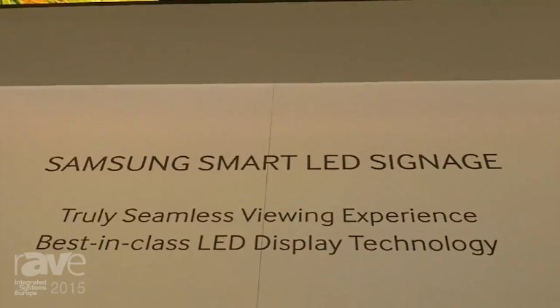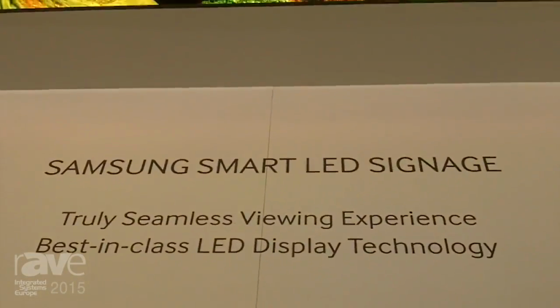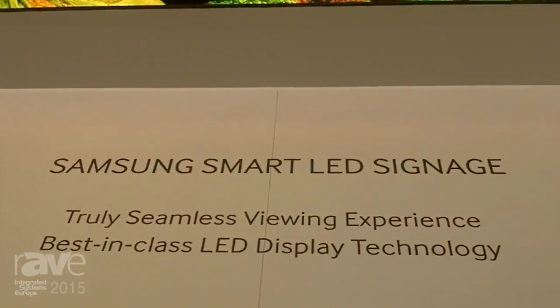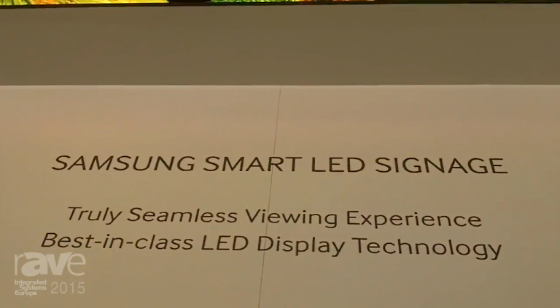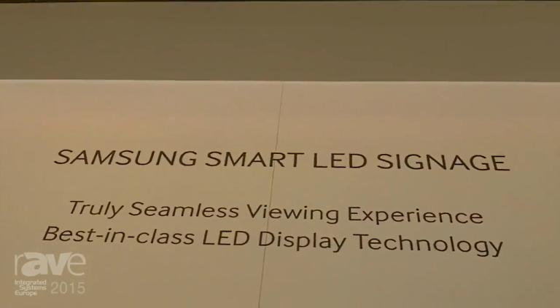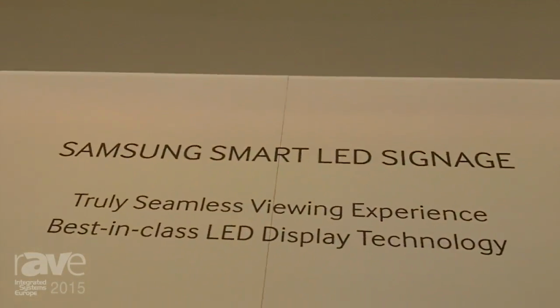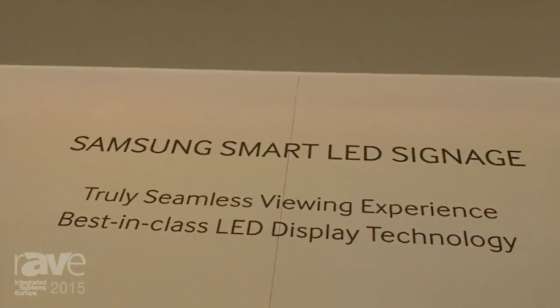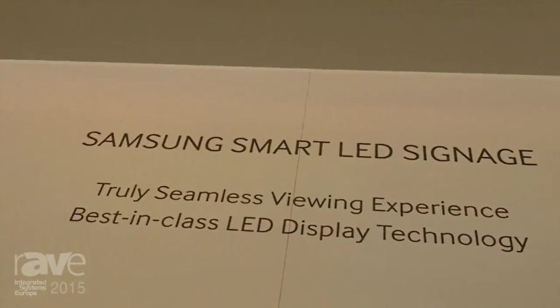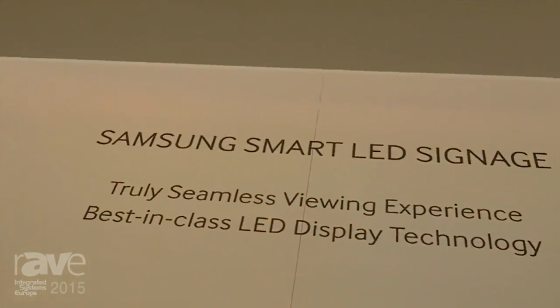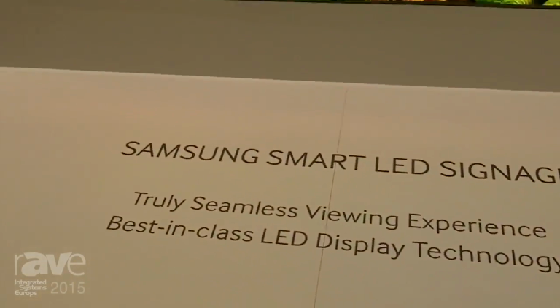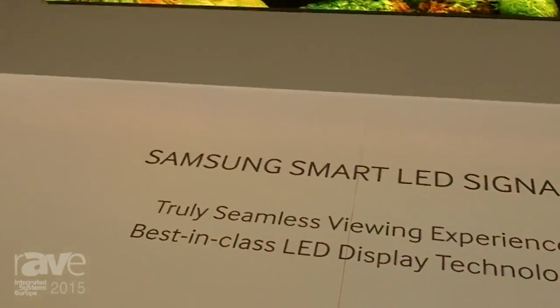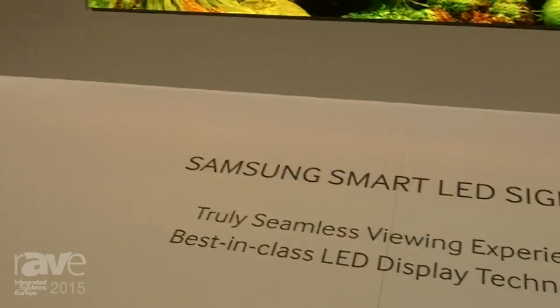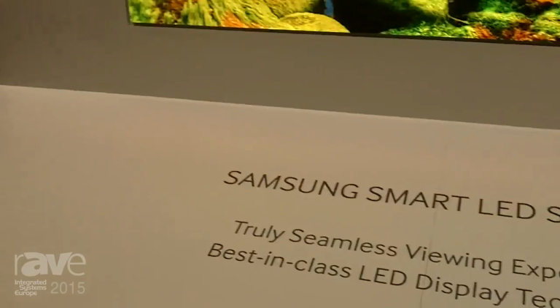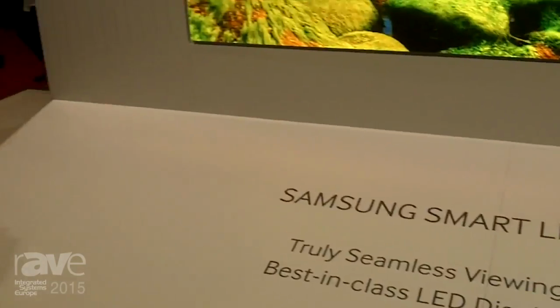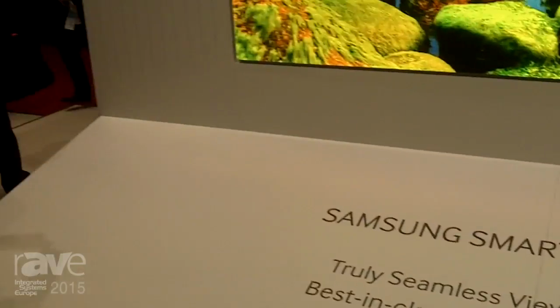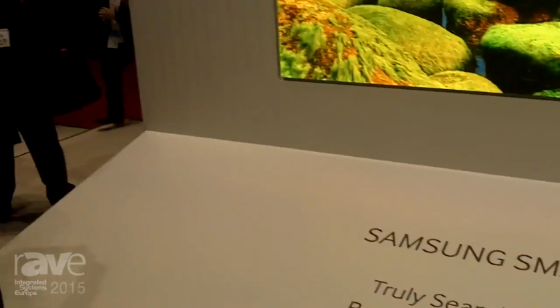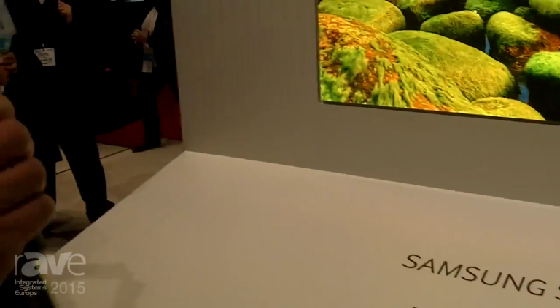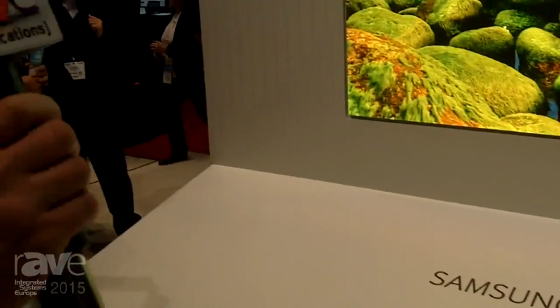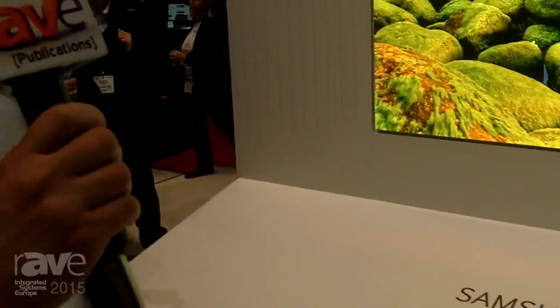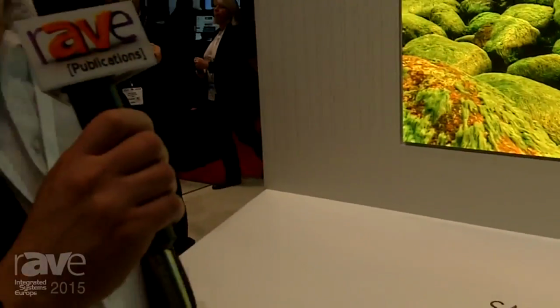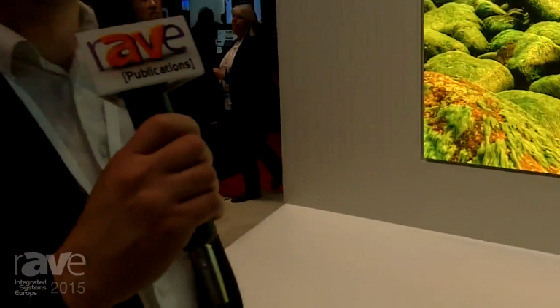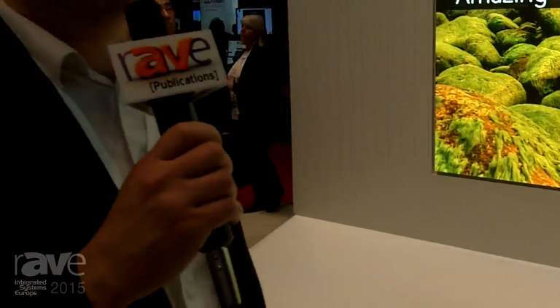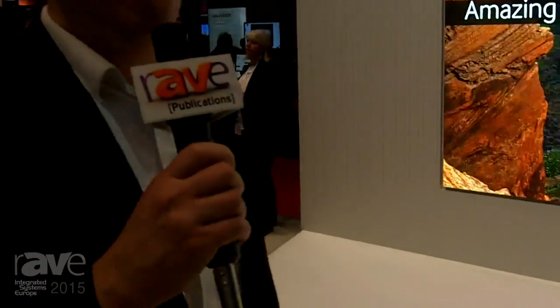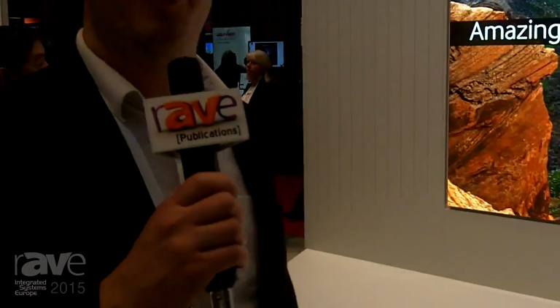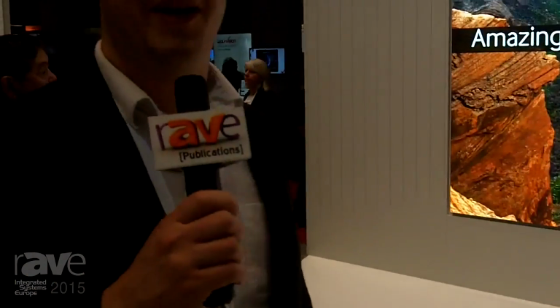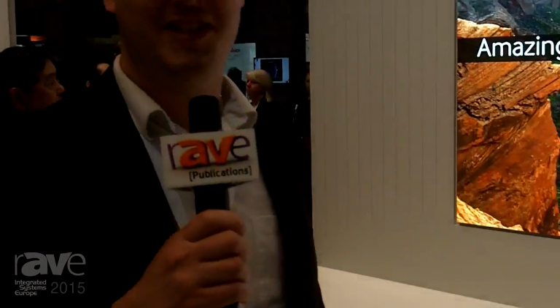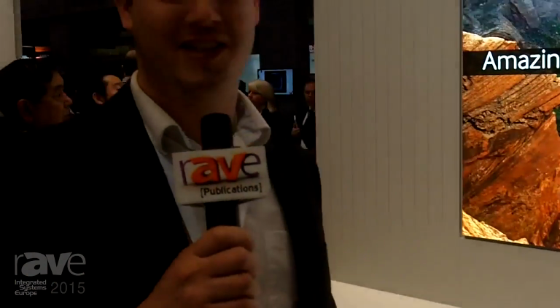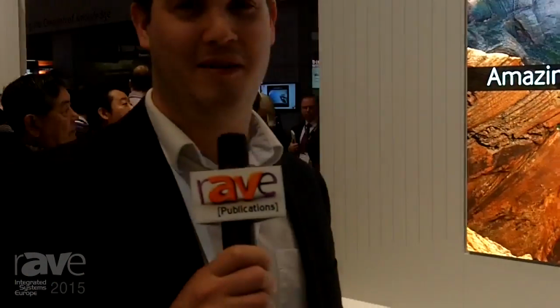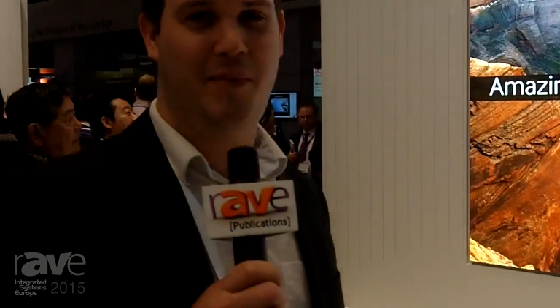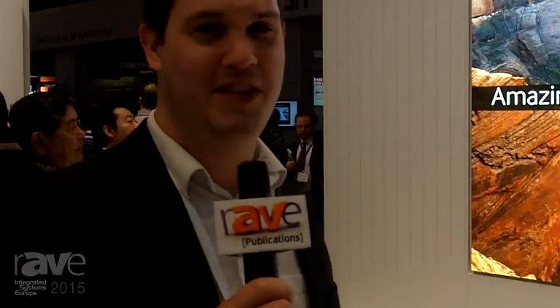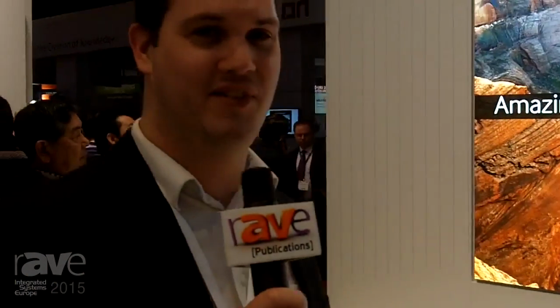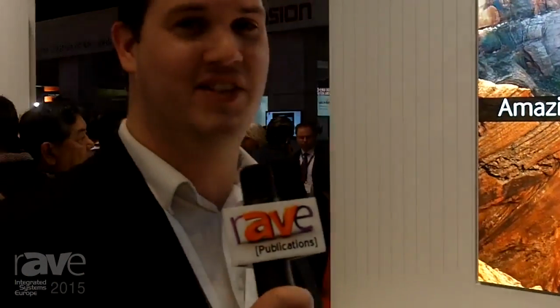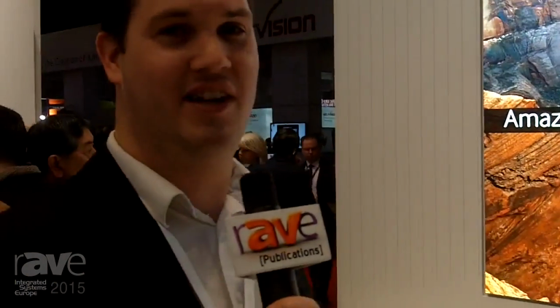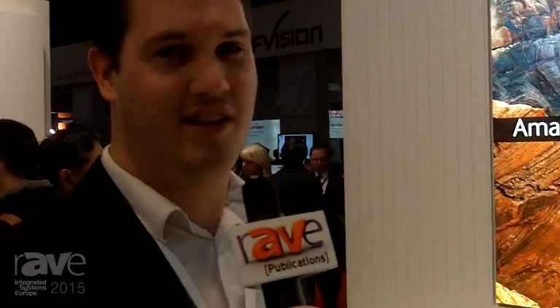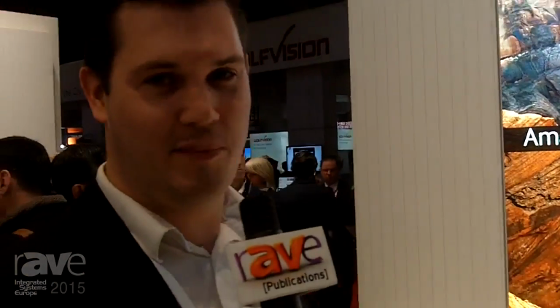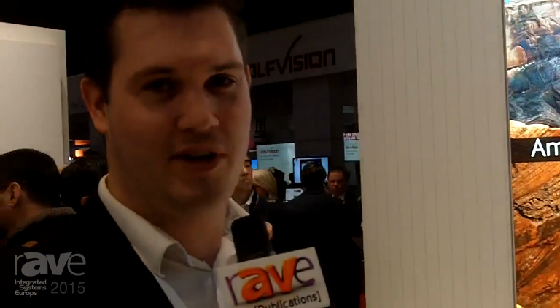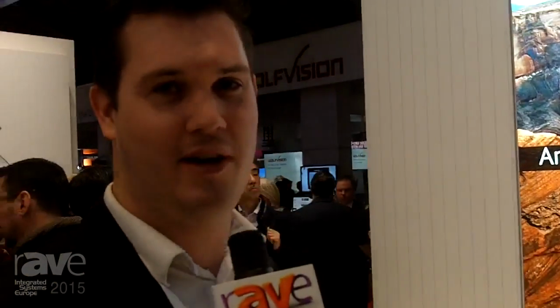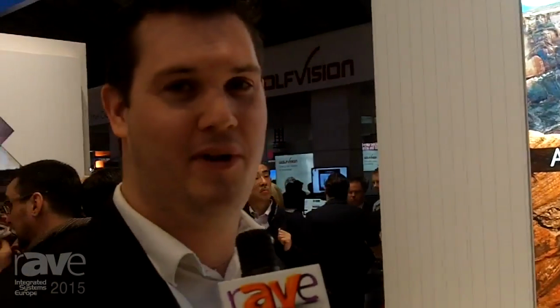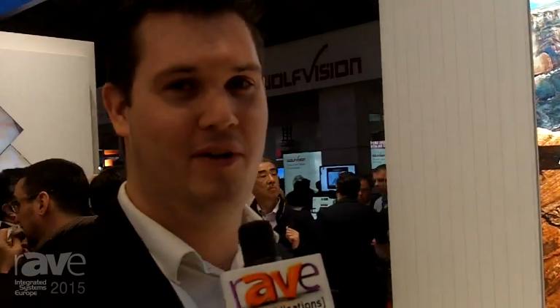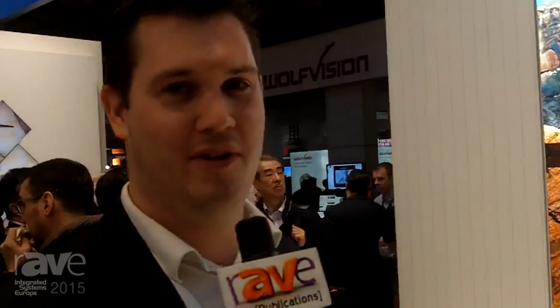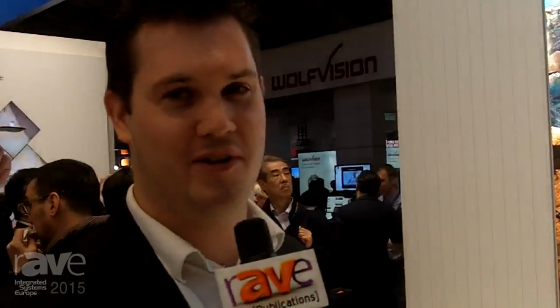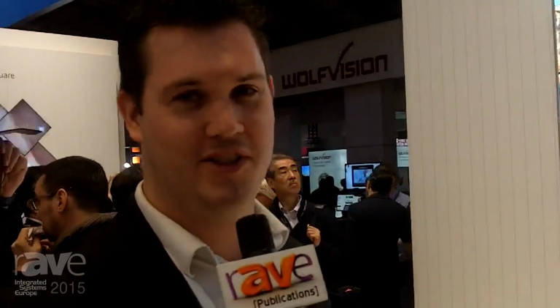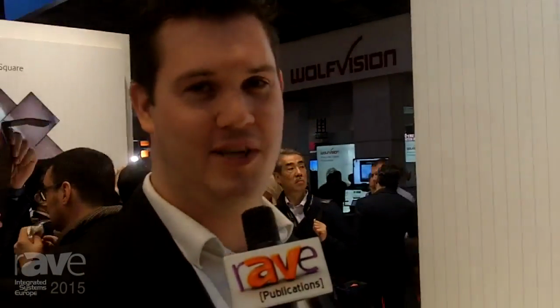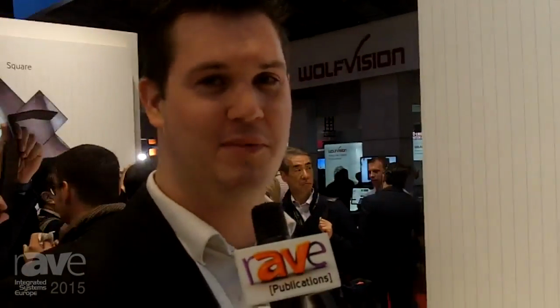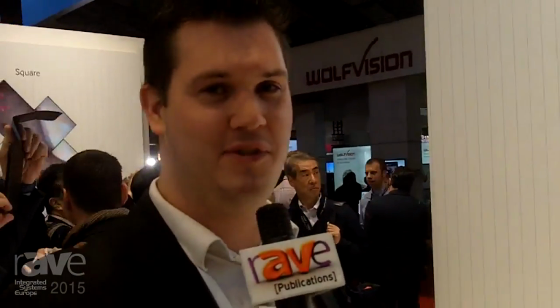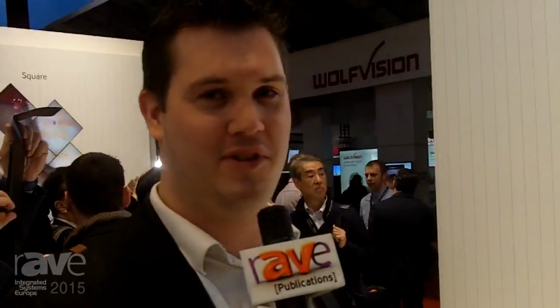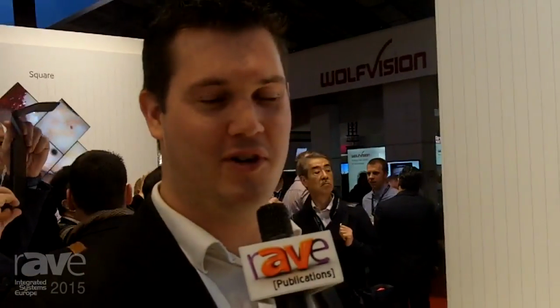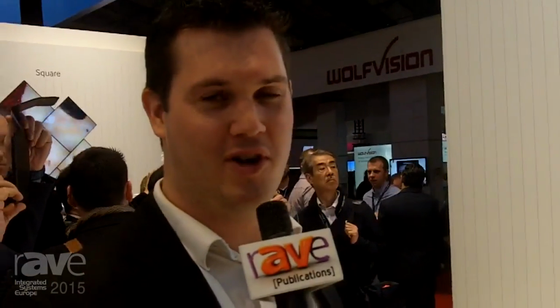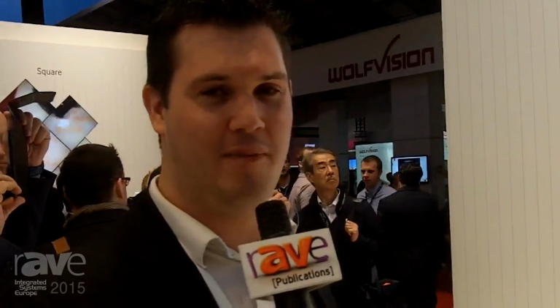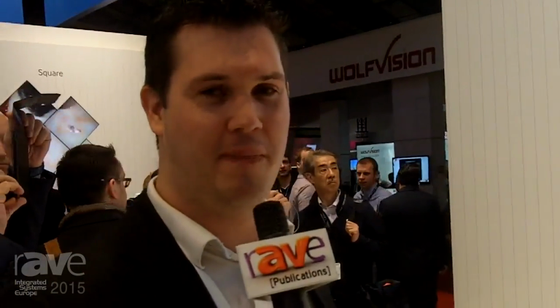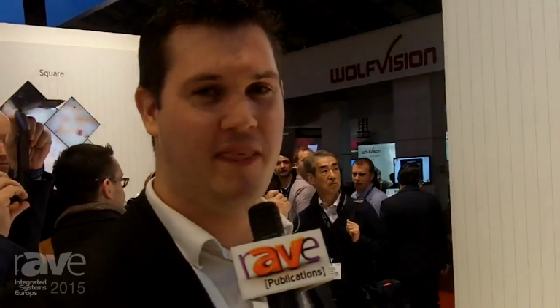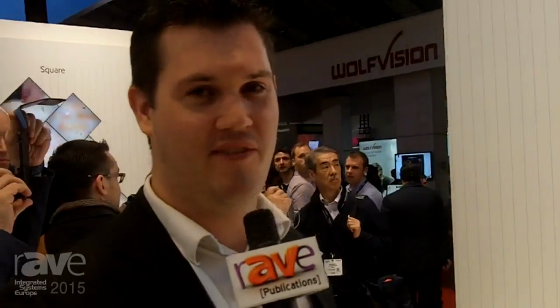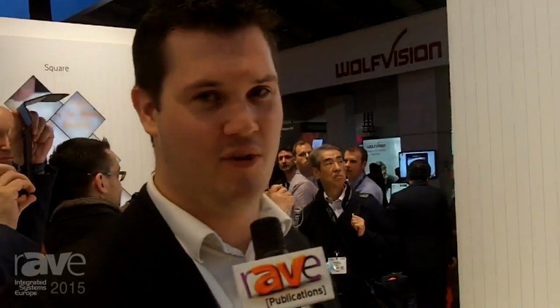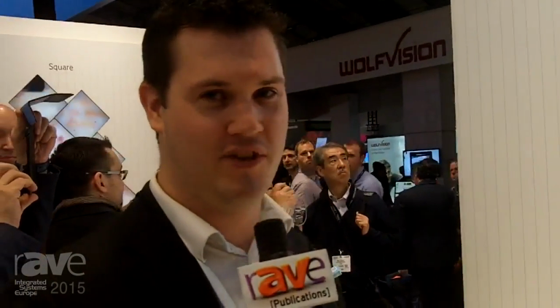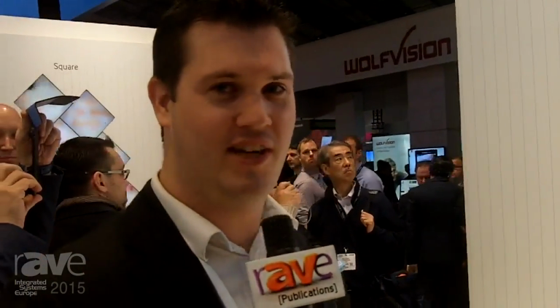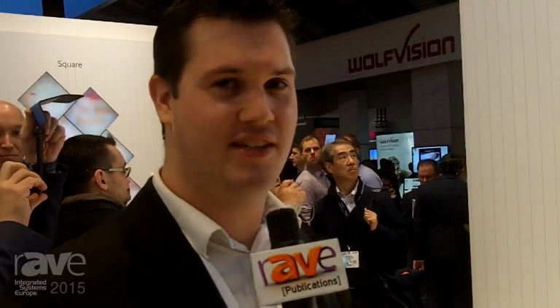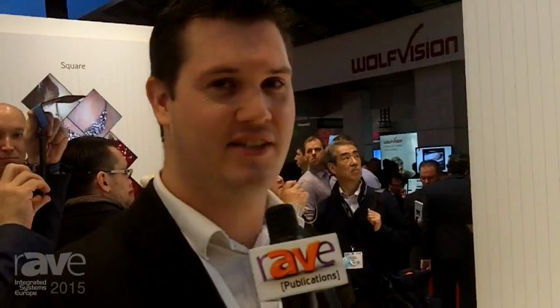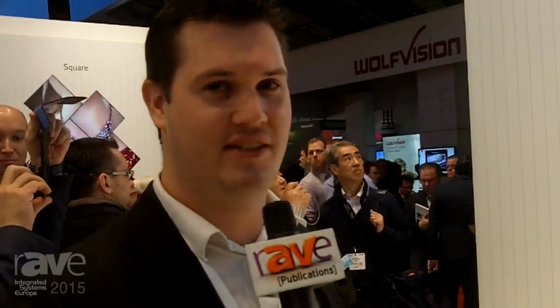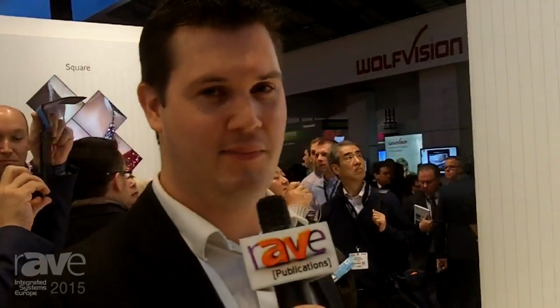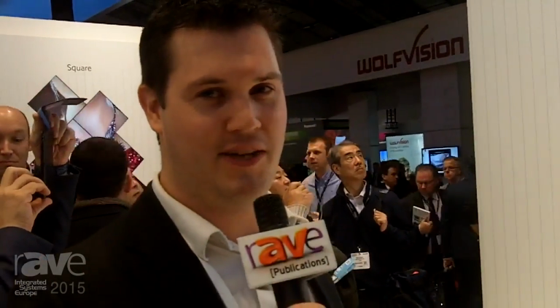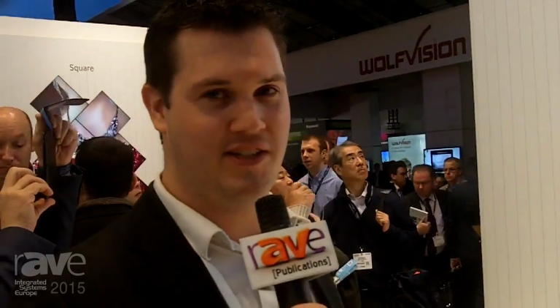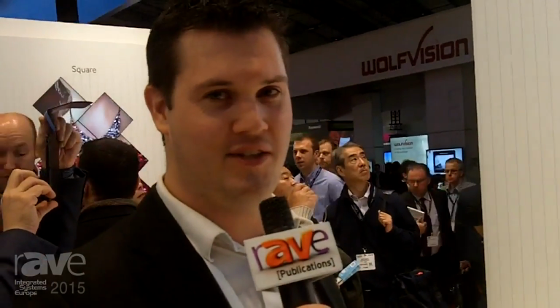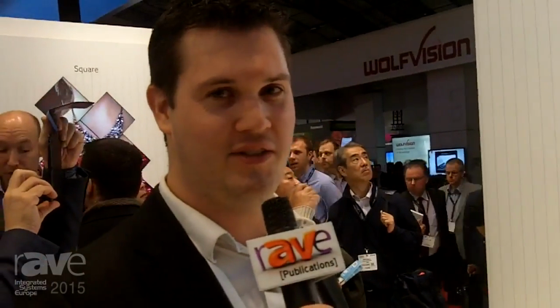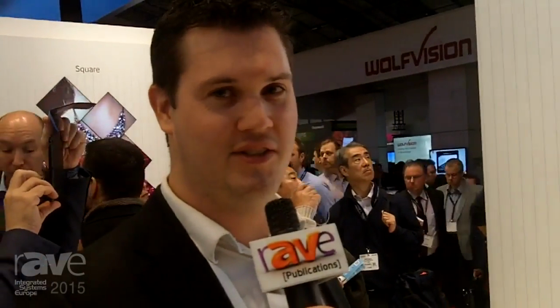For more information please visit www.samsung.com/displaysolutions.